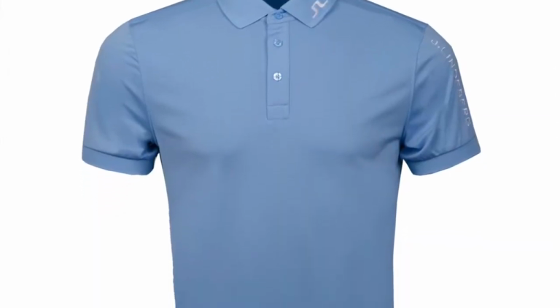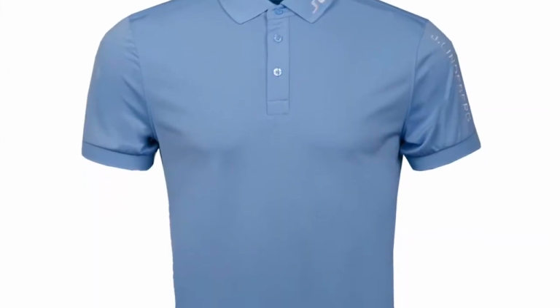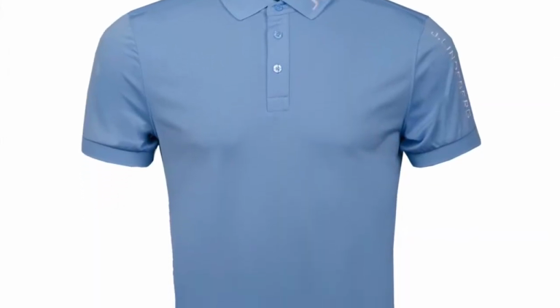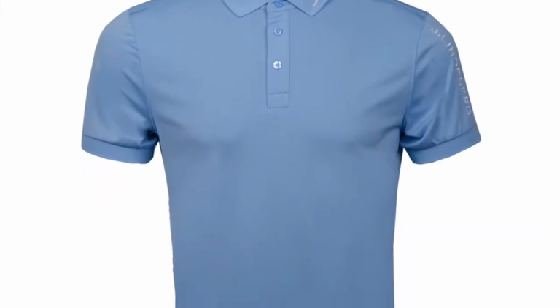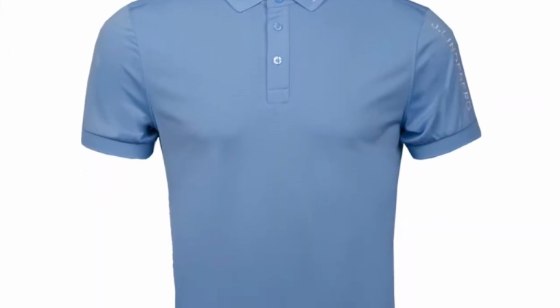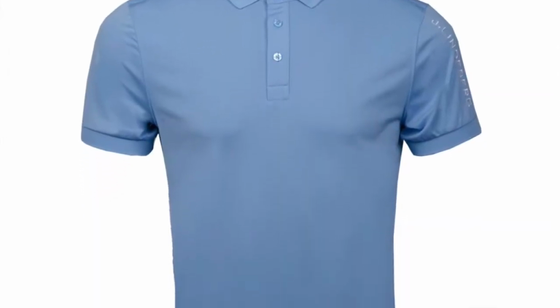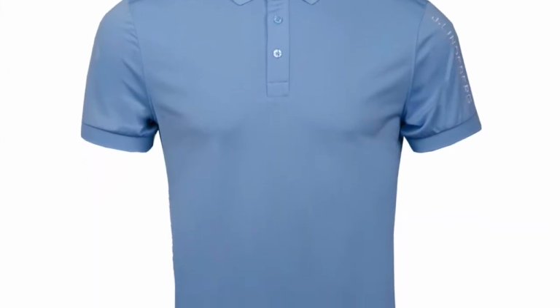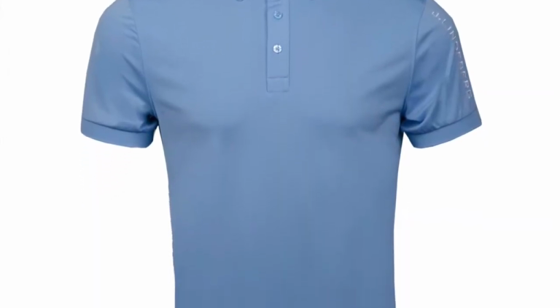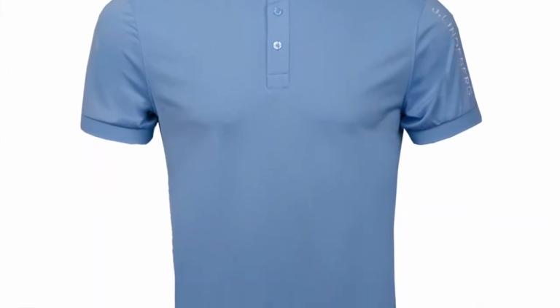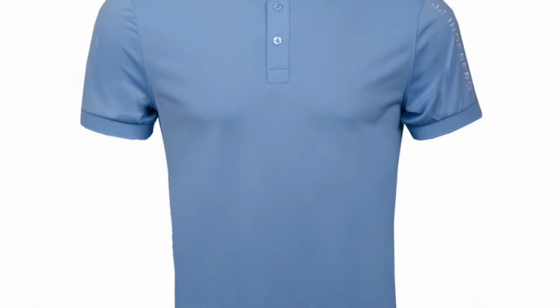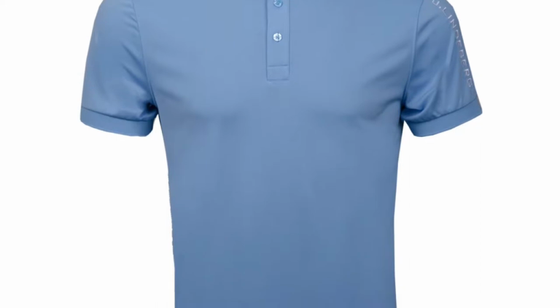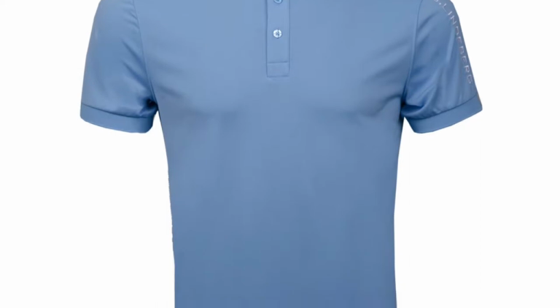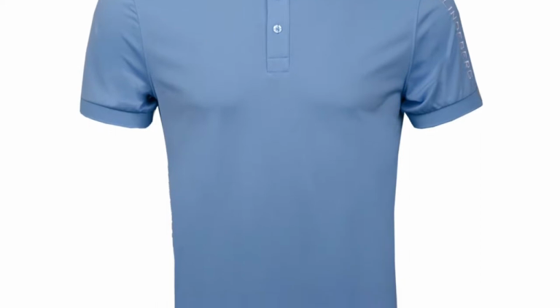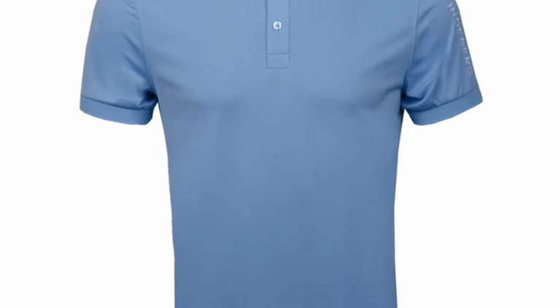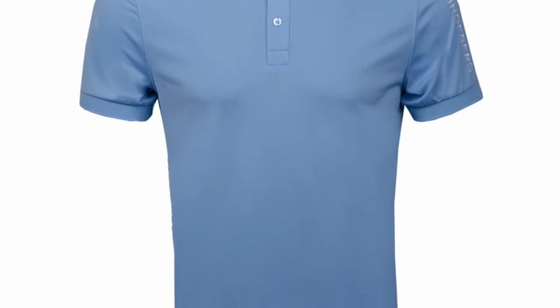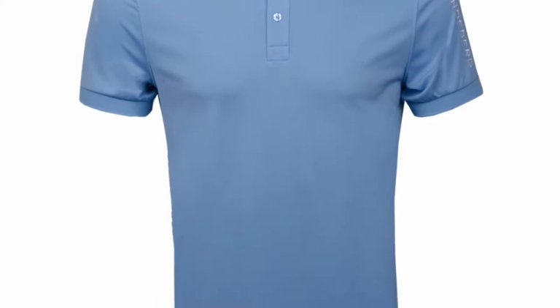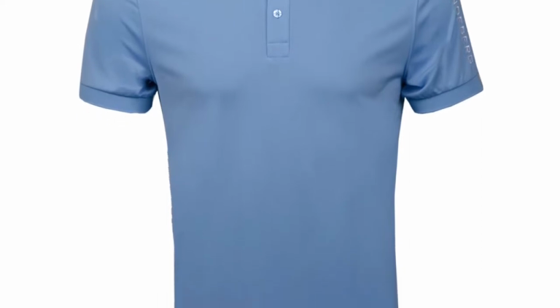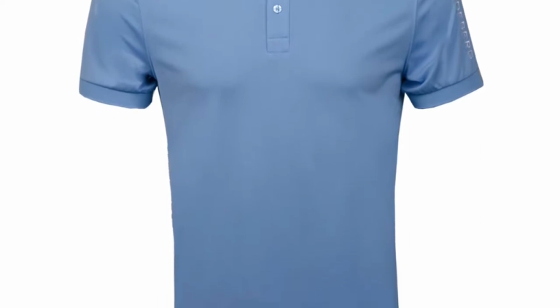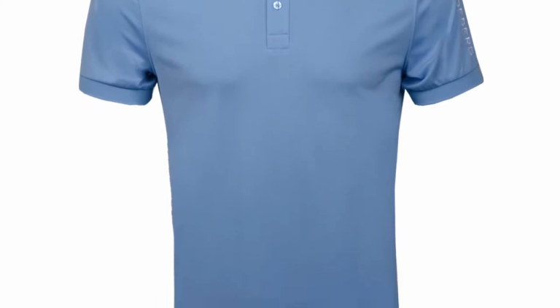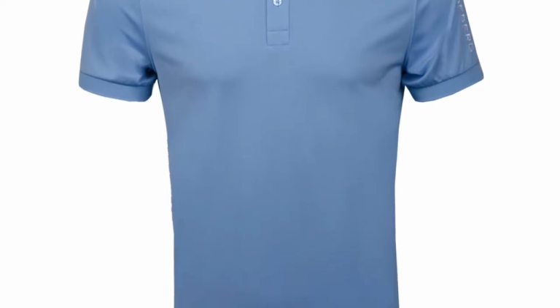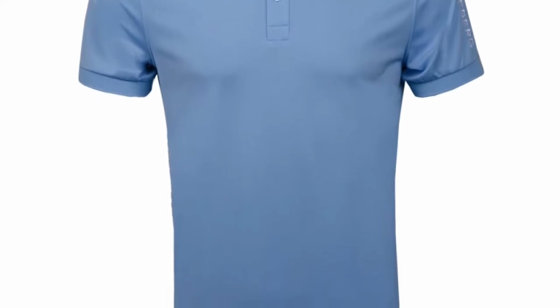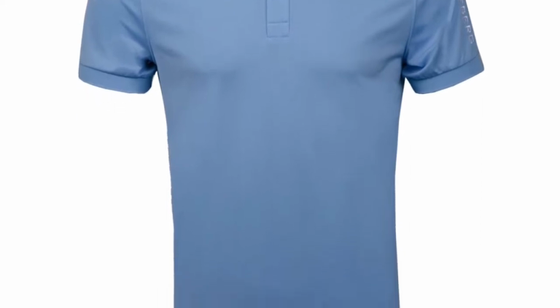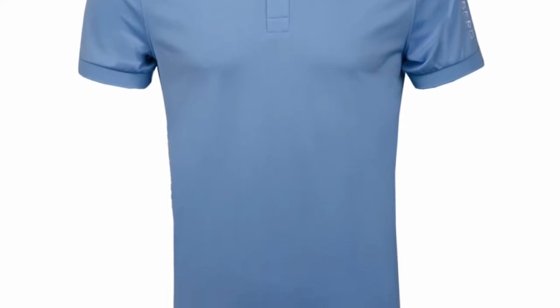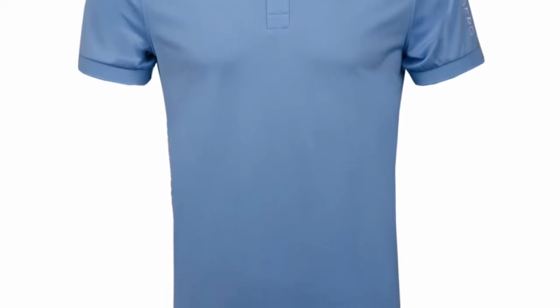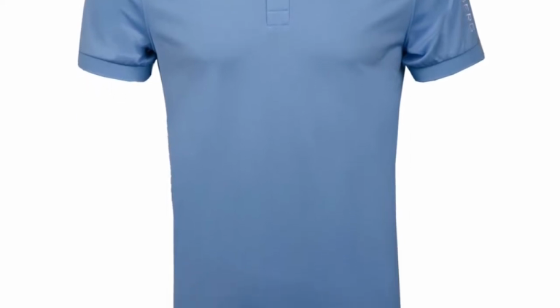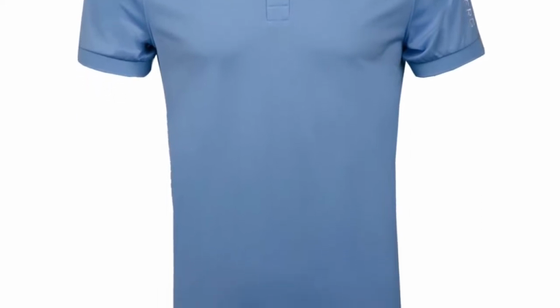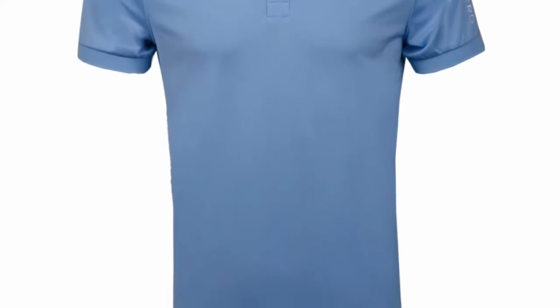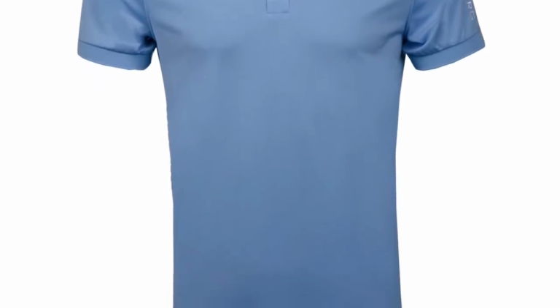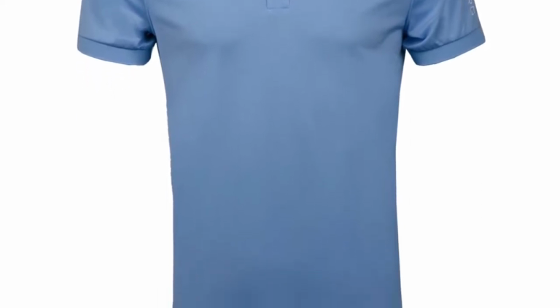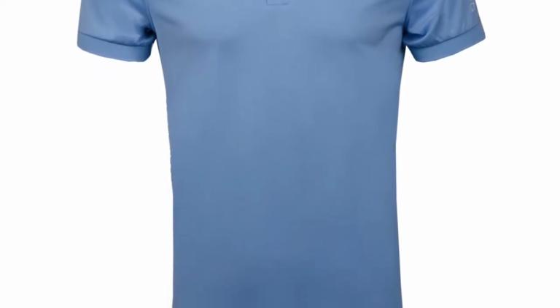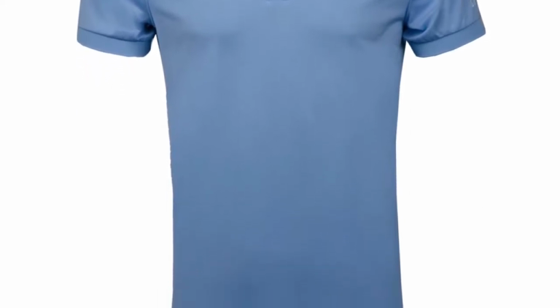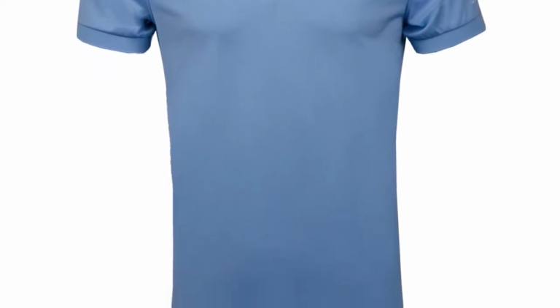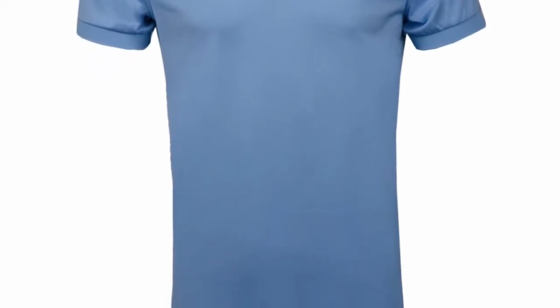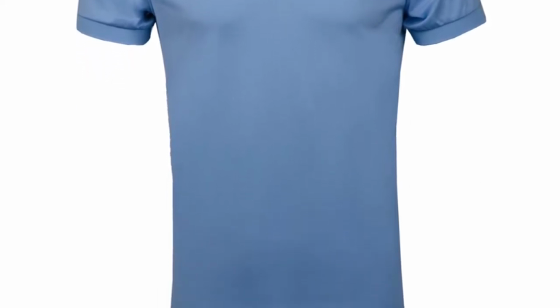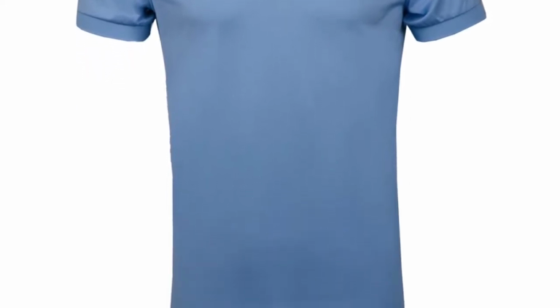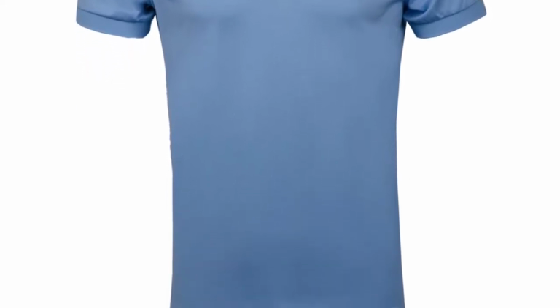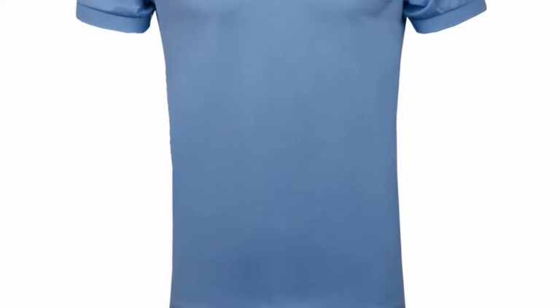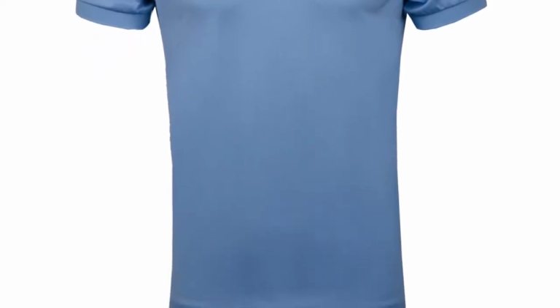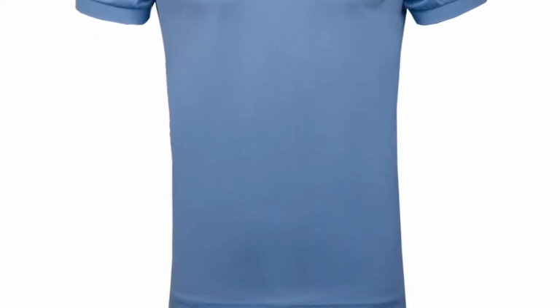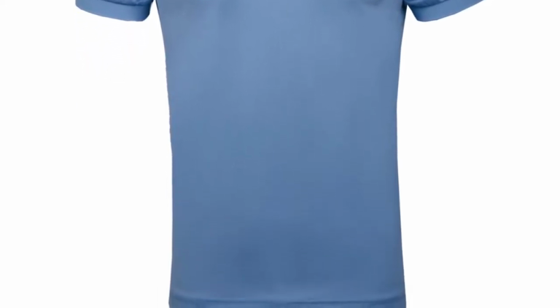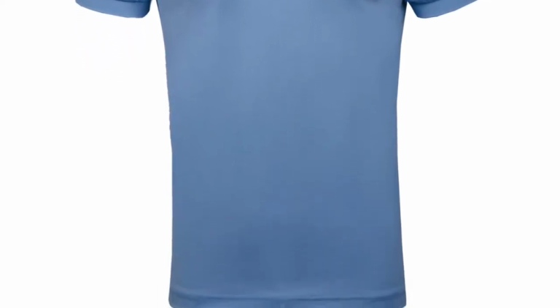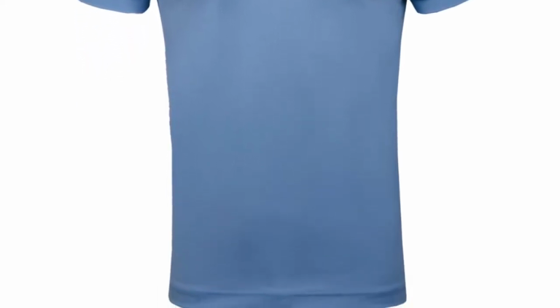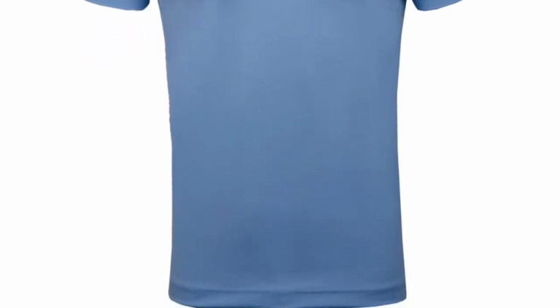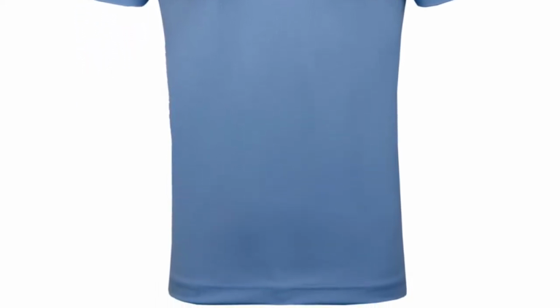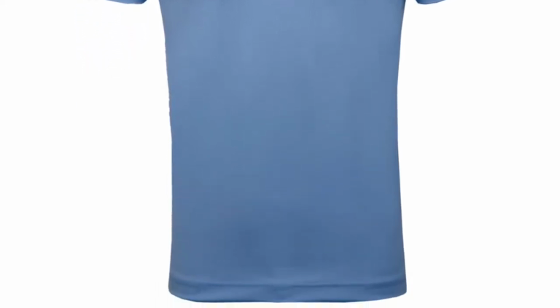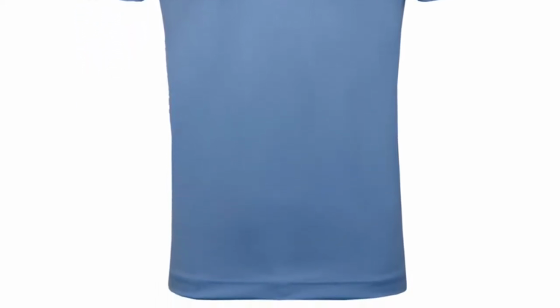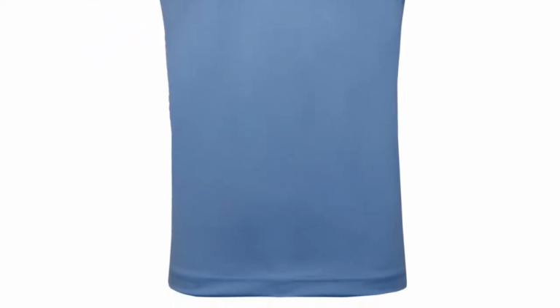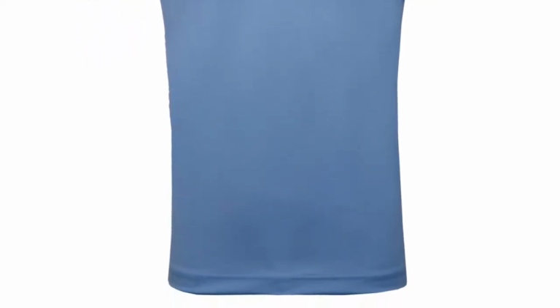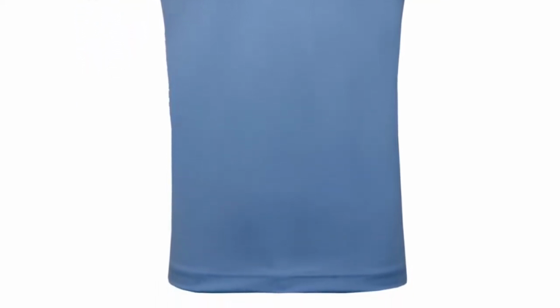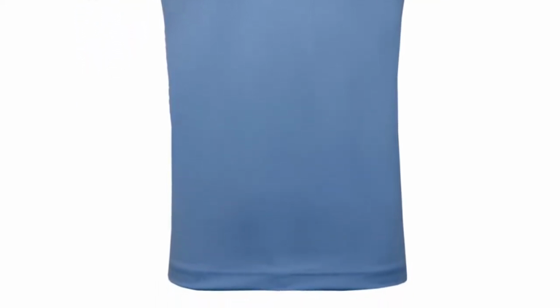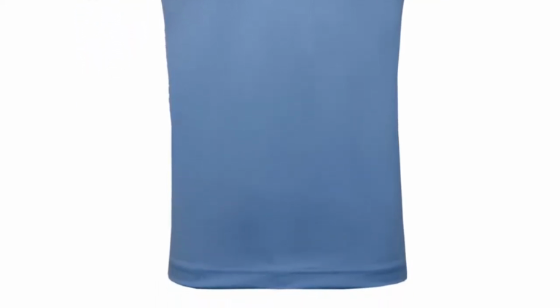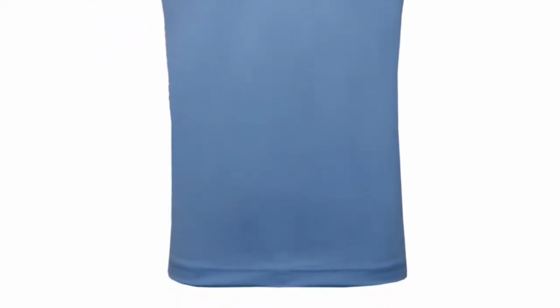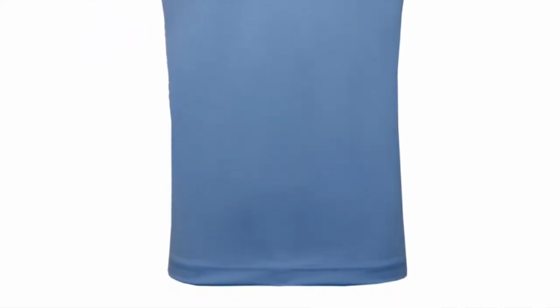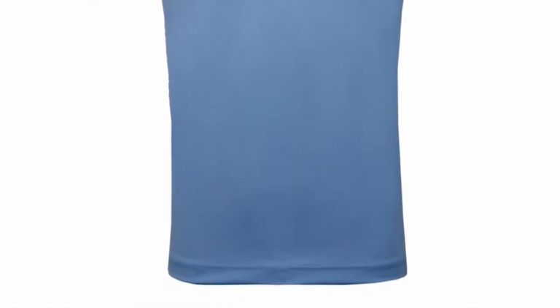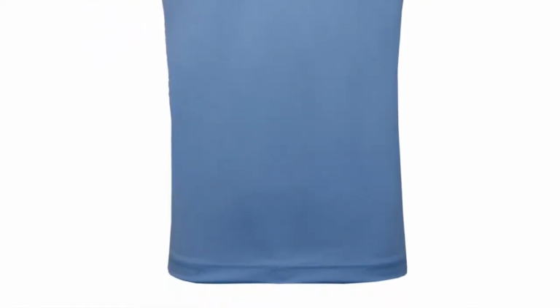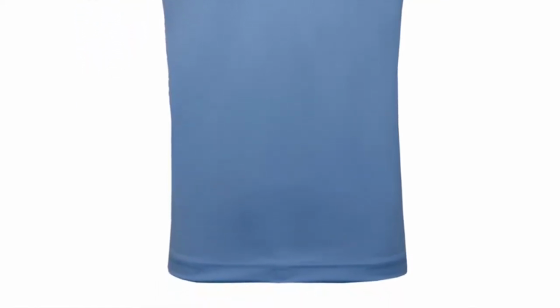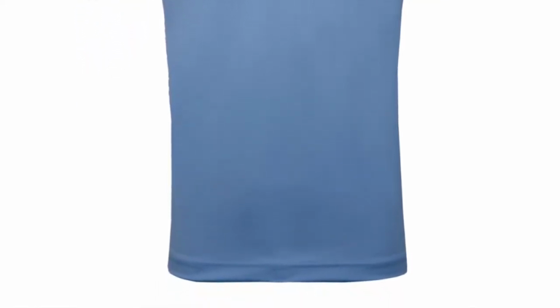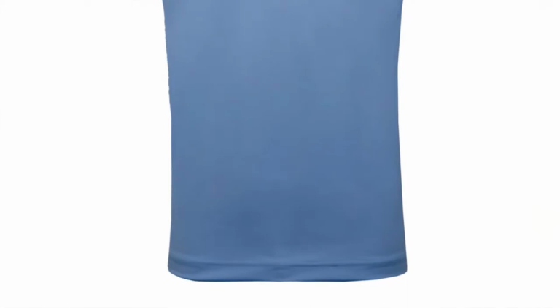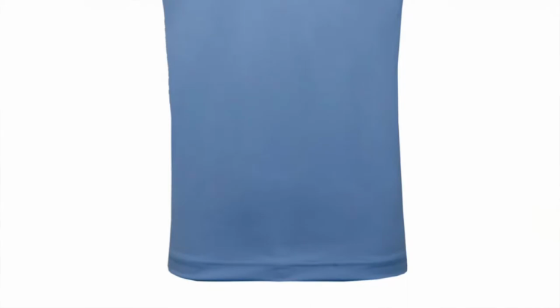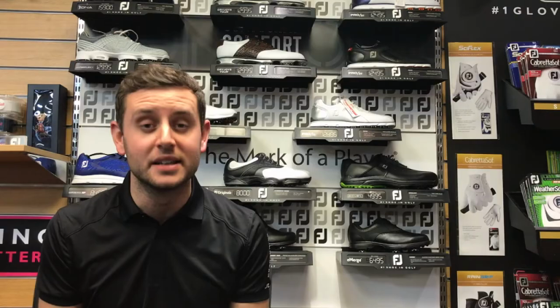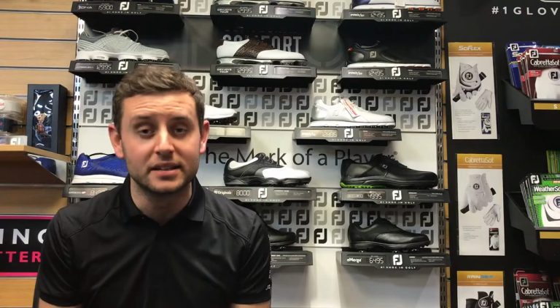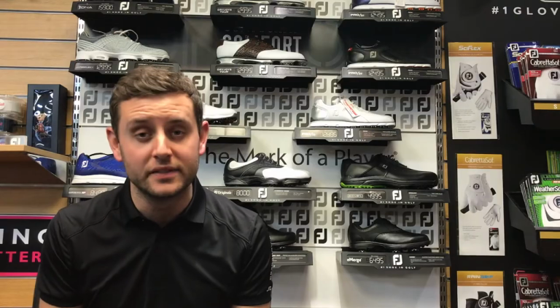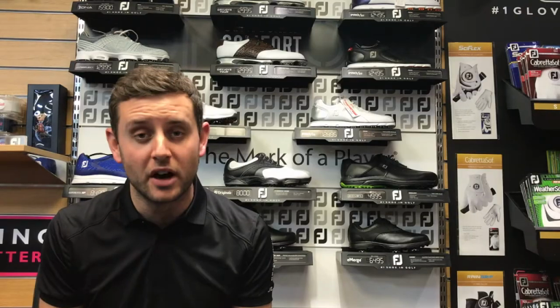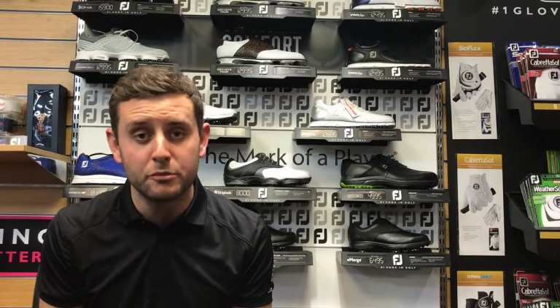The Tor-Tec polo has been in JL's range for a number of years now — a really solid polo. It fits very nicely and retails for £65.